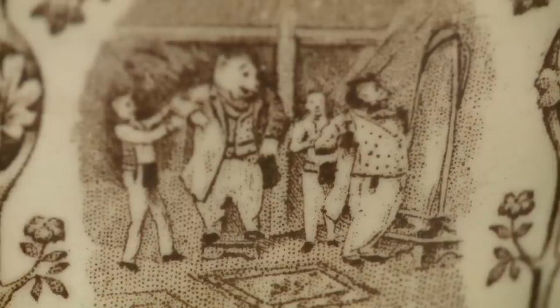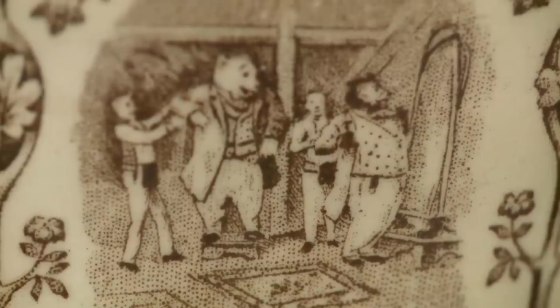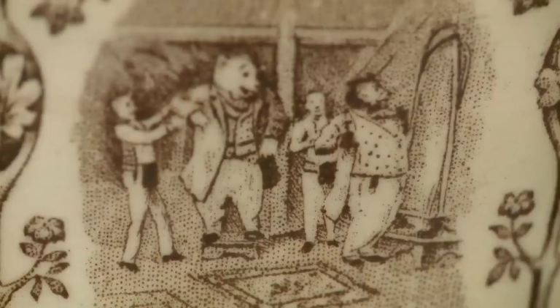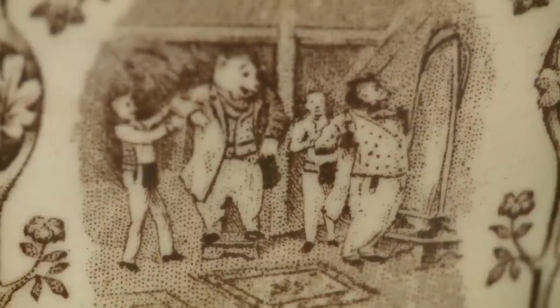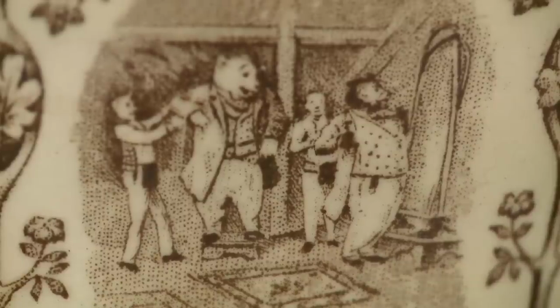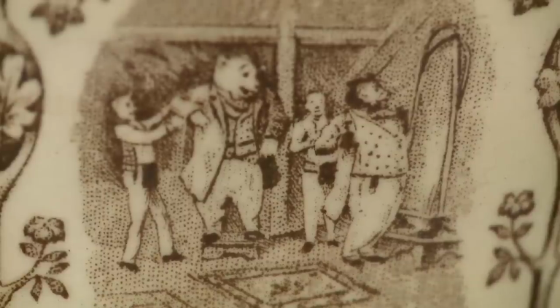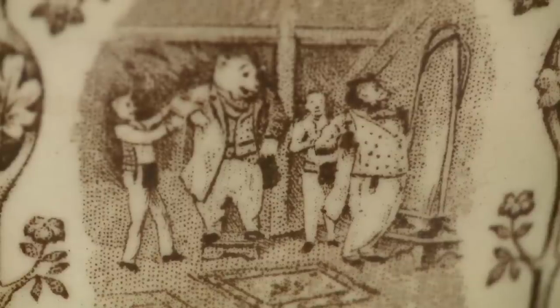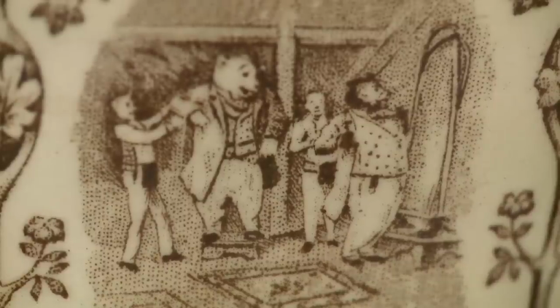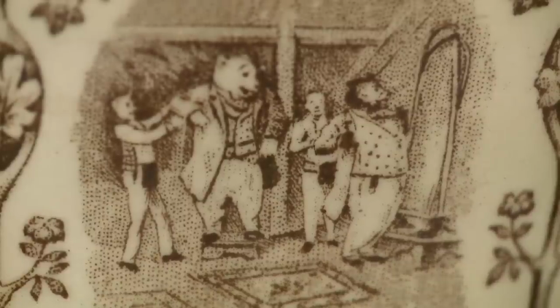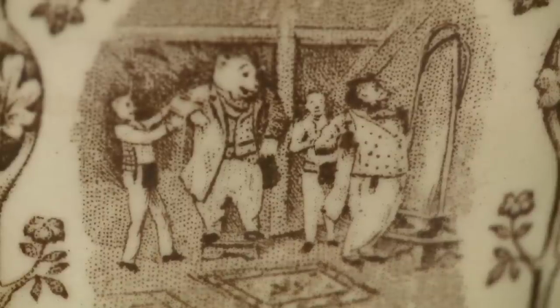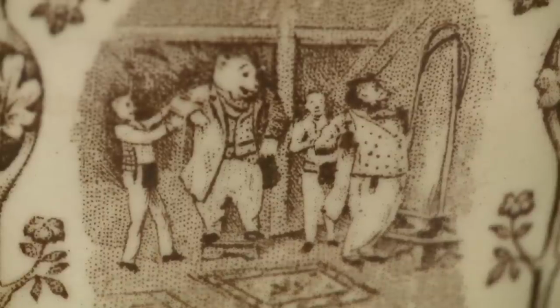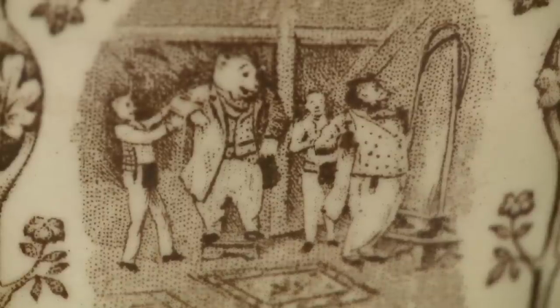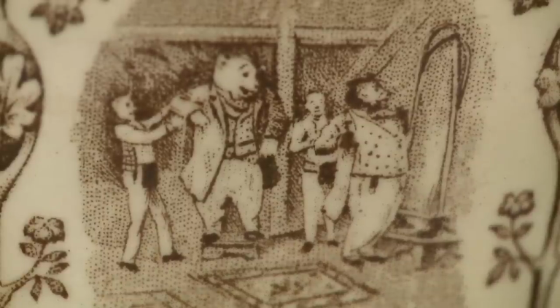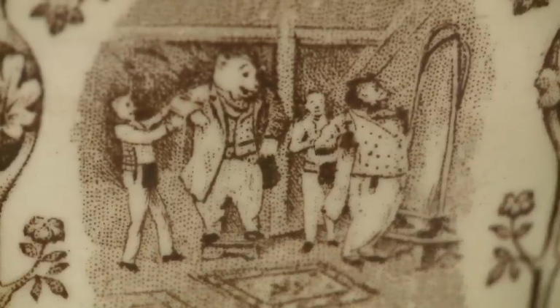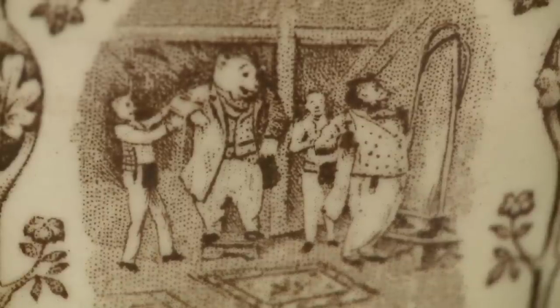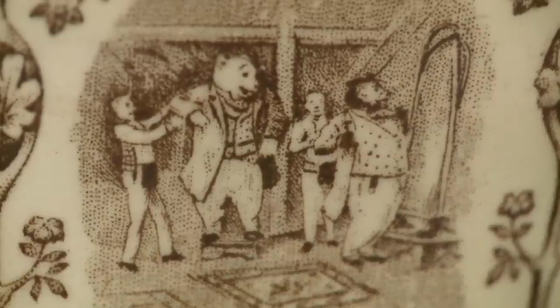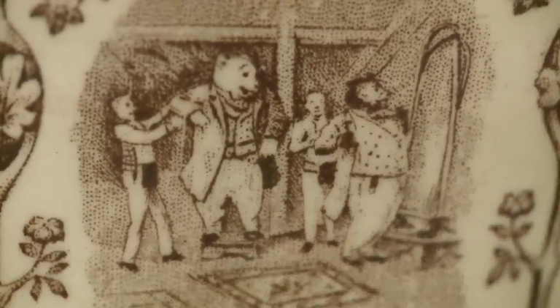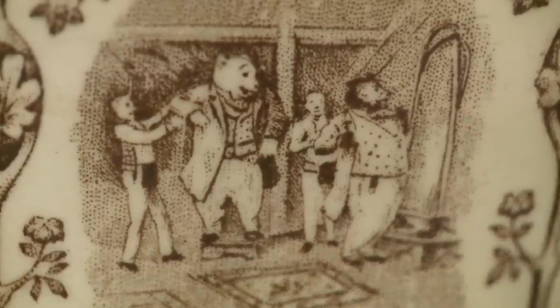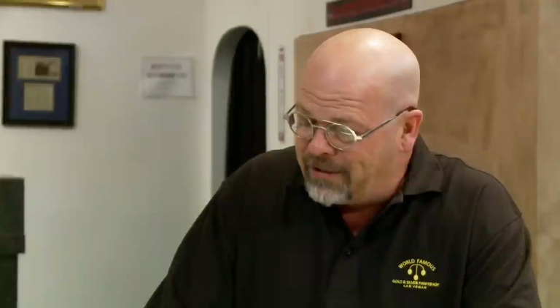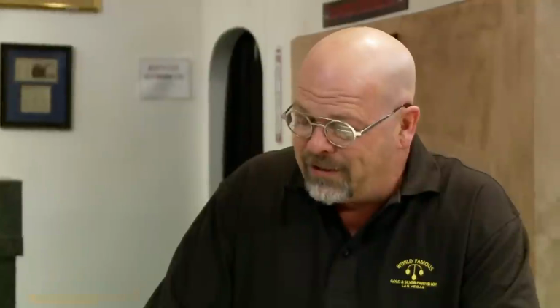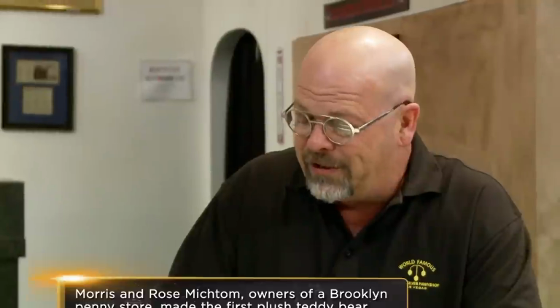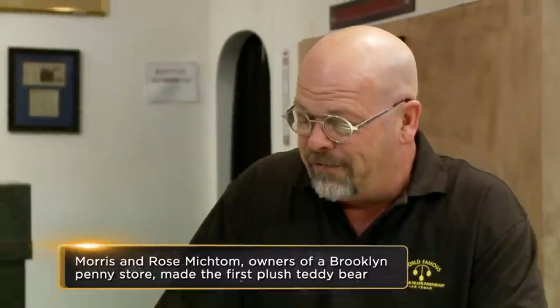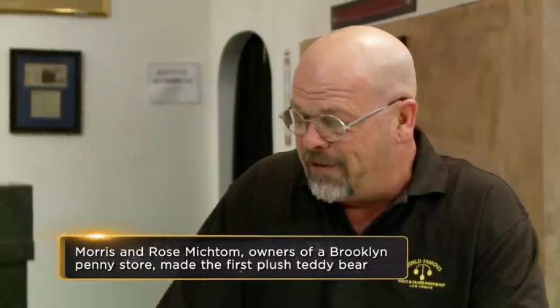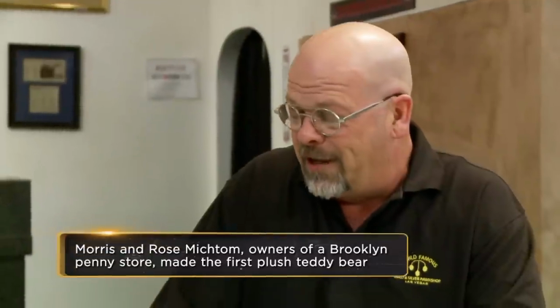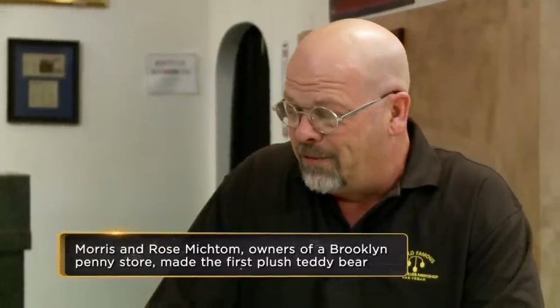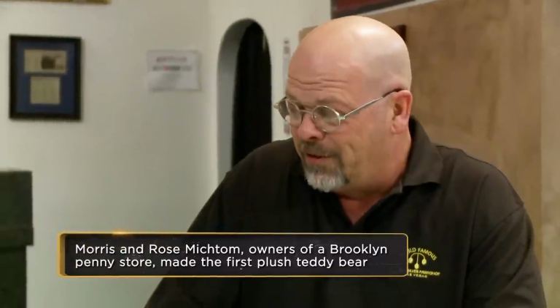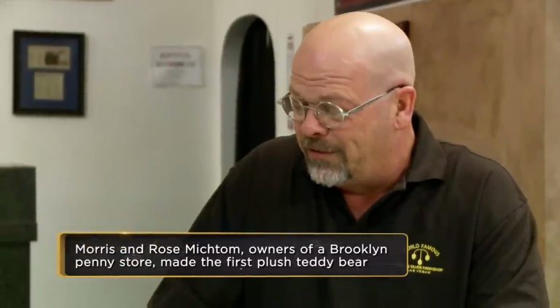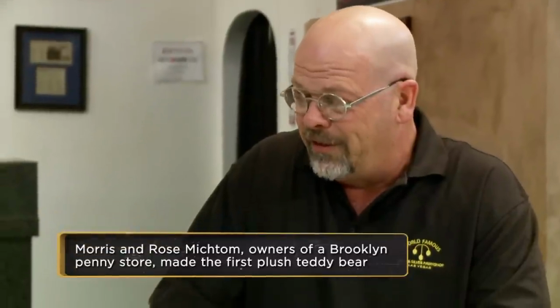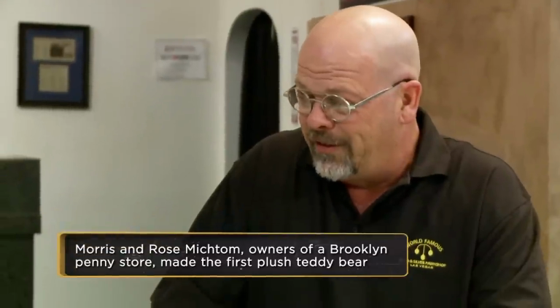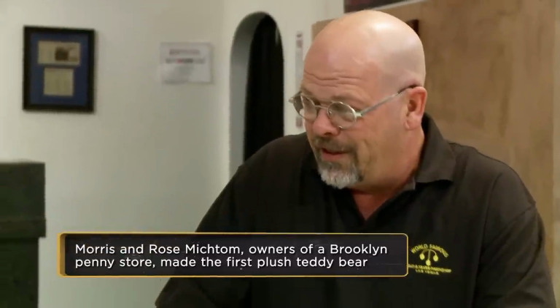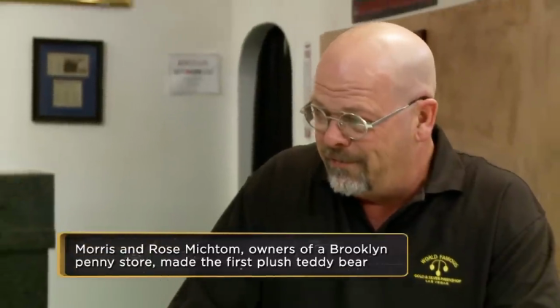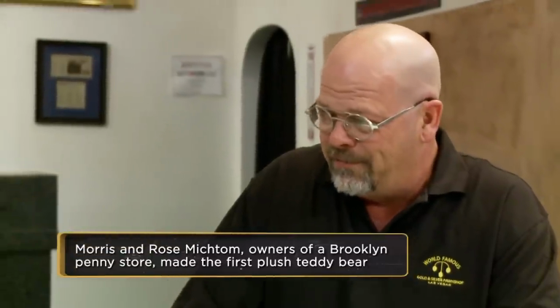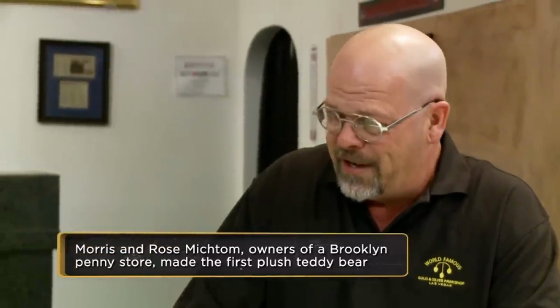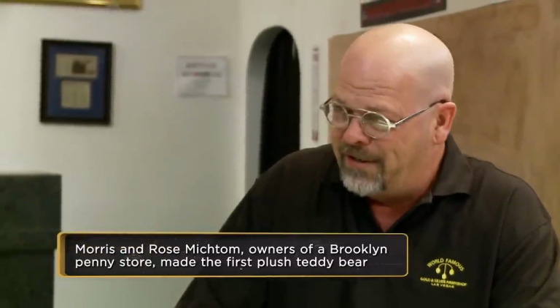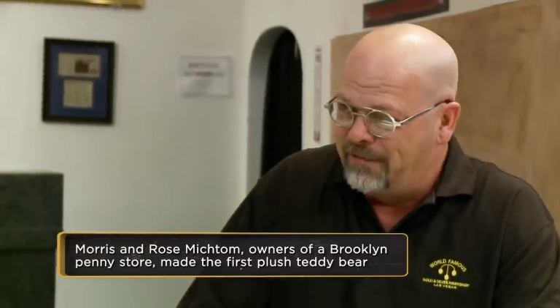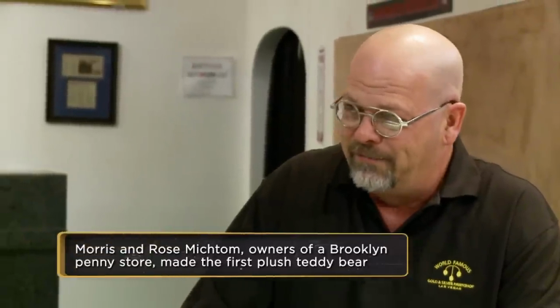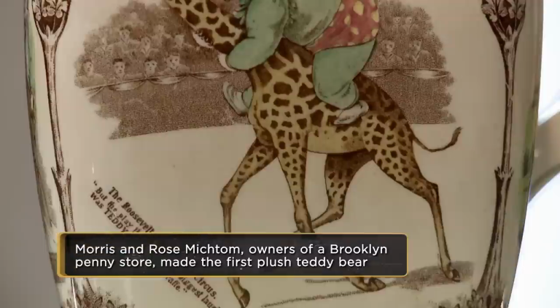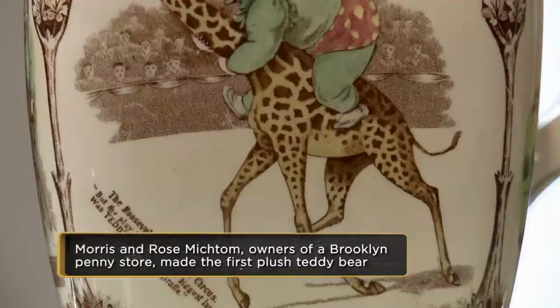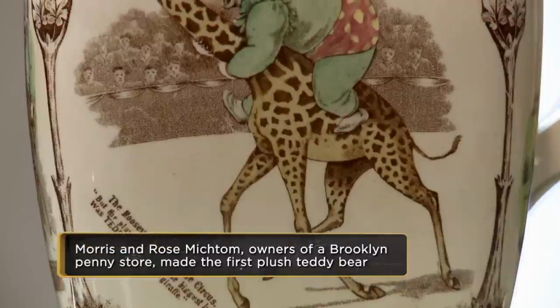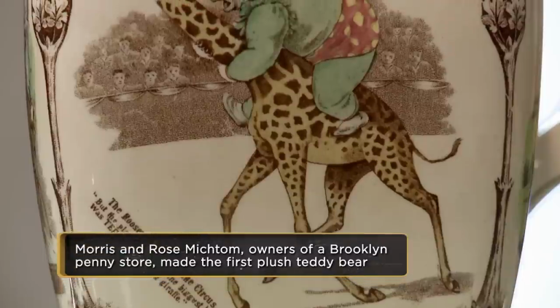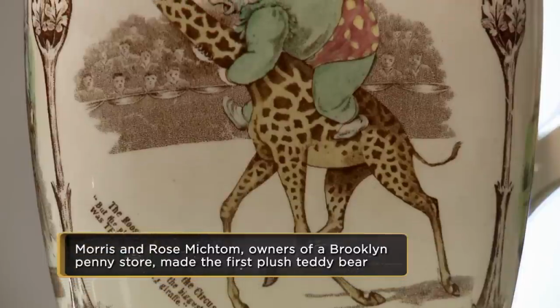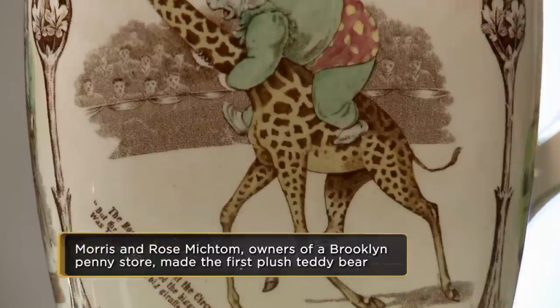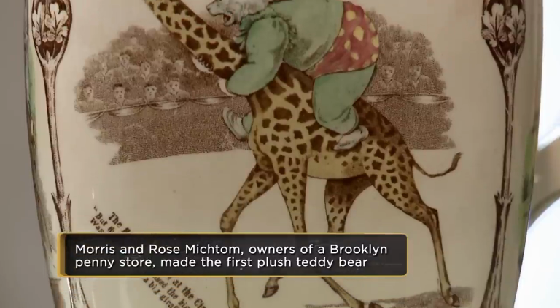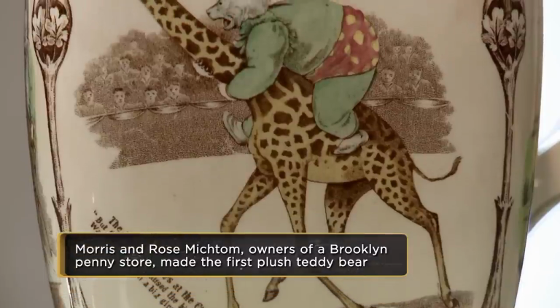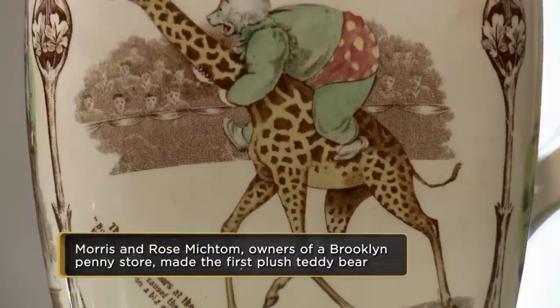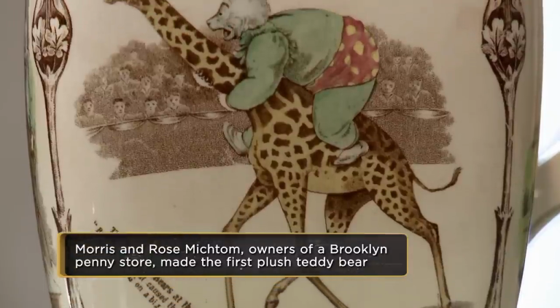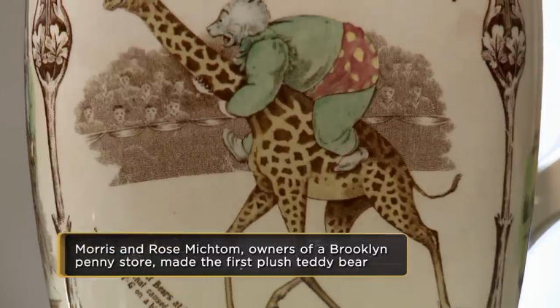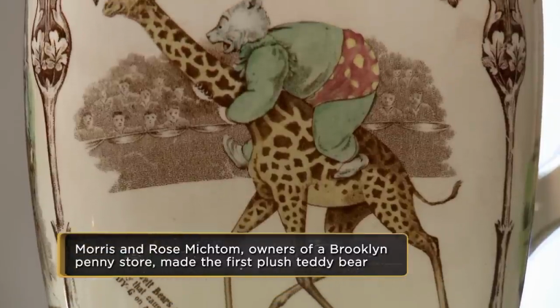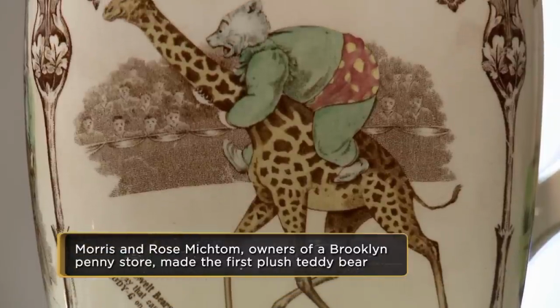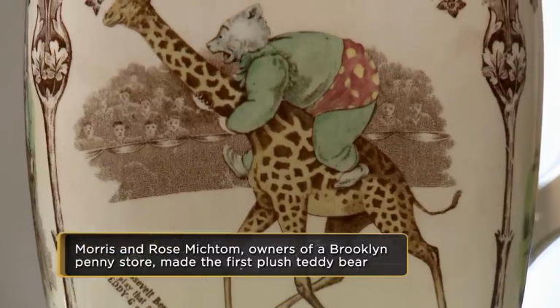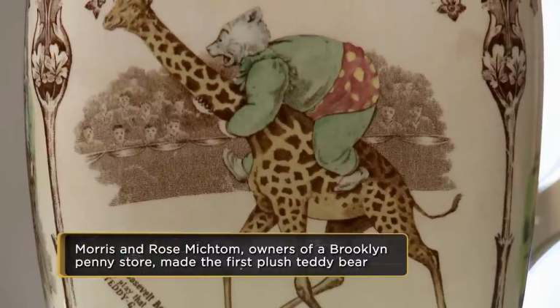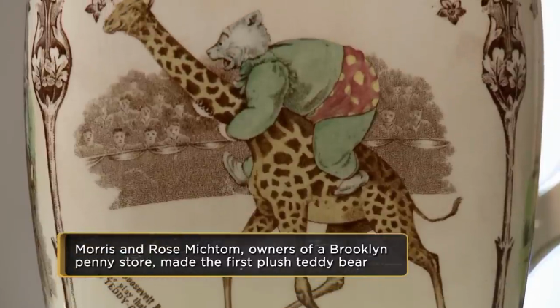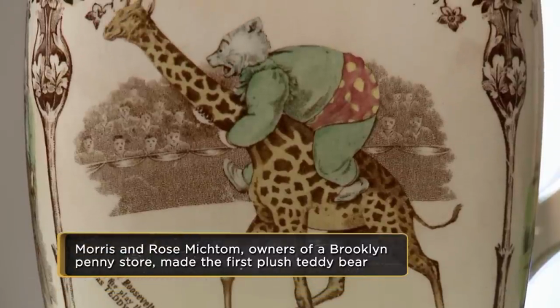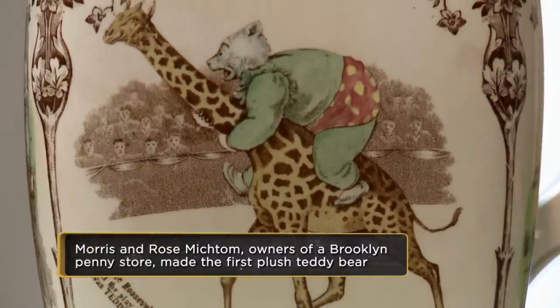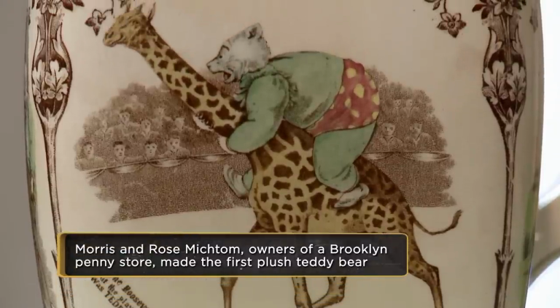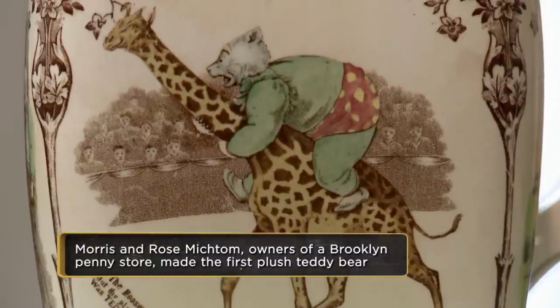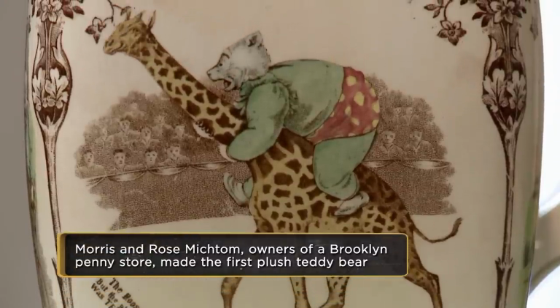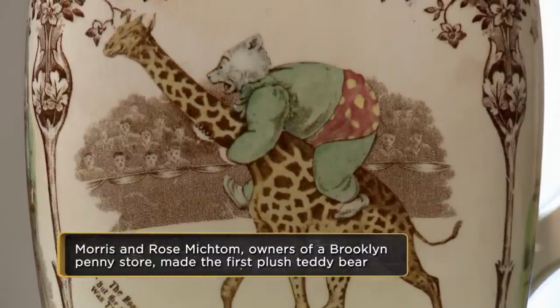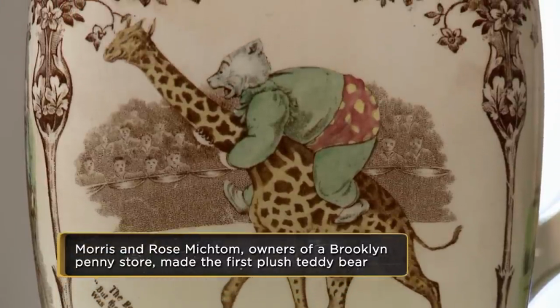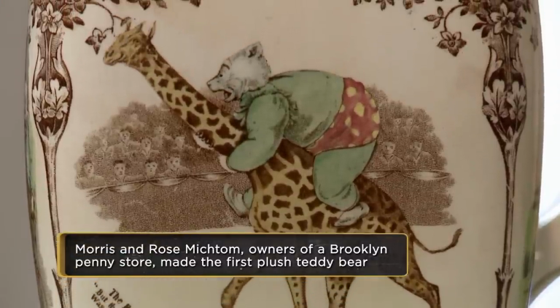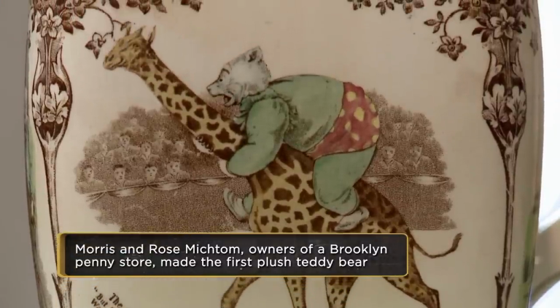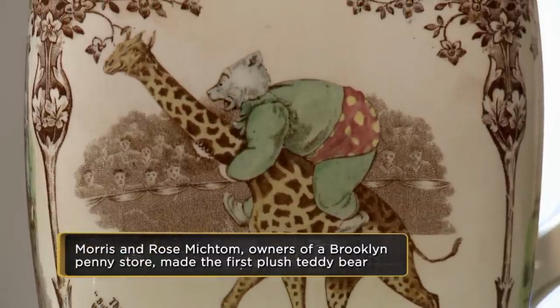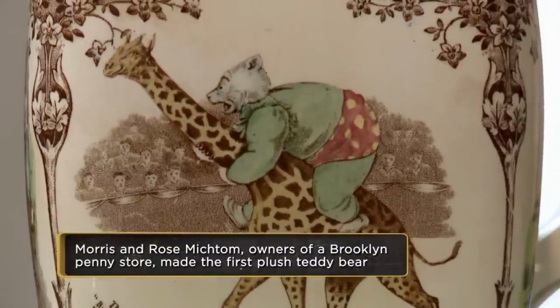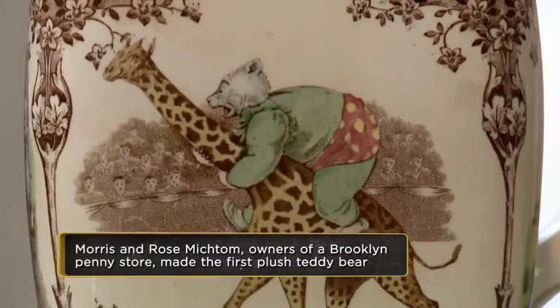I forget their names, but a man and a wife — they made stuffed animals. They made a little bear, and they called it Teddy's Bear.